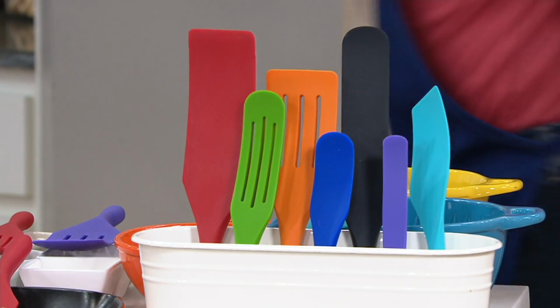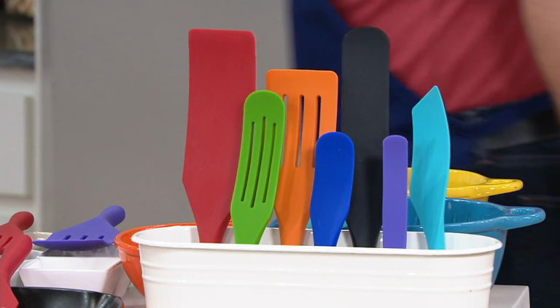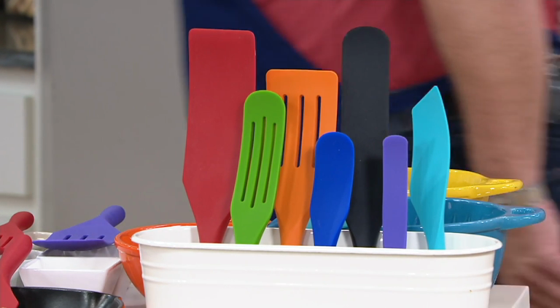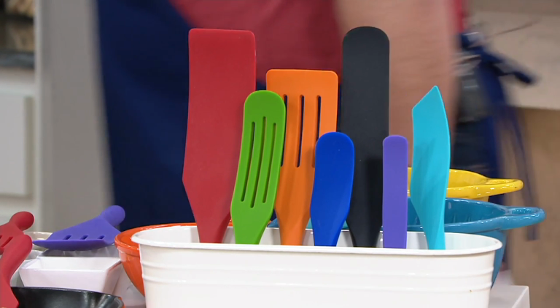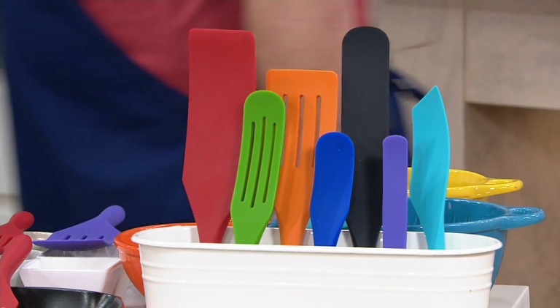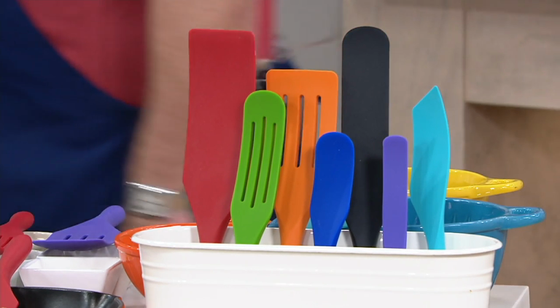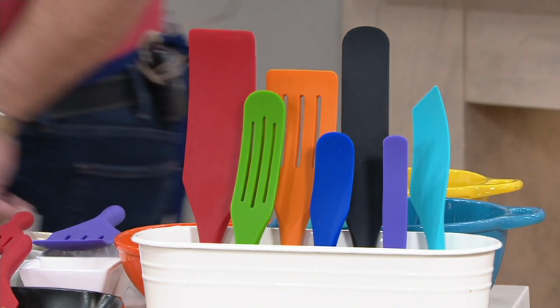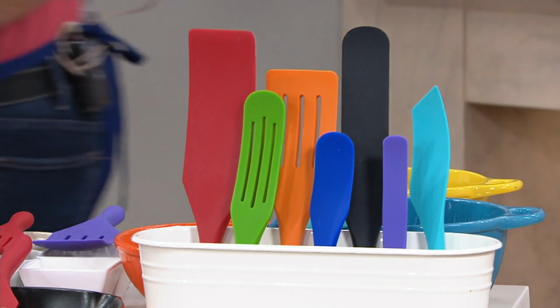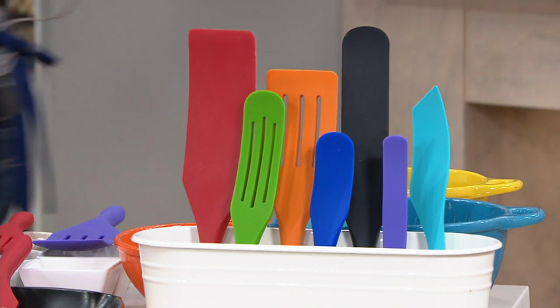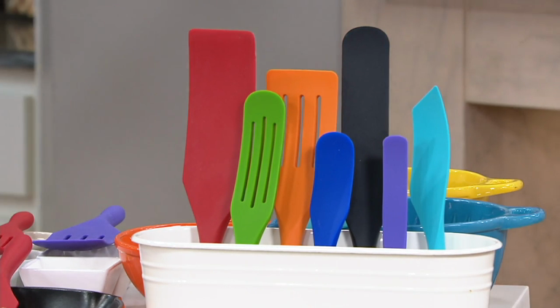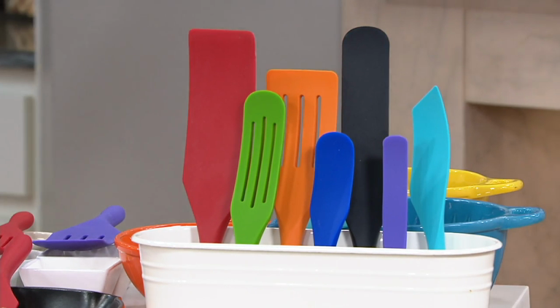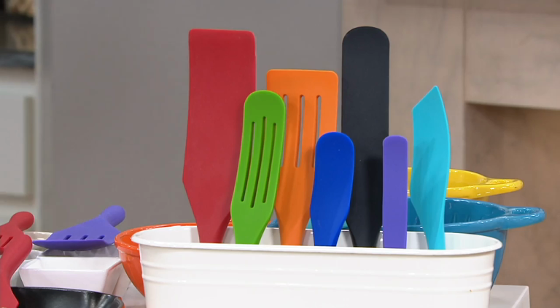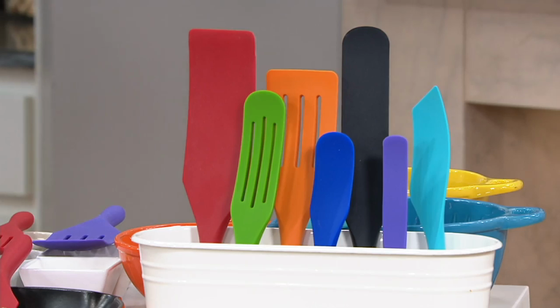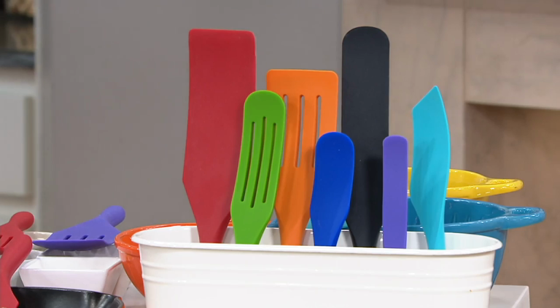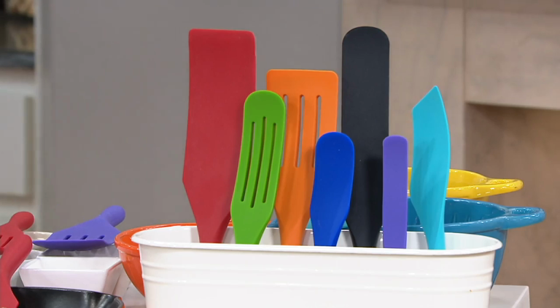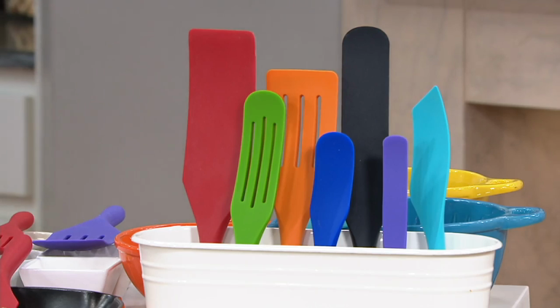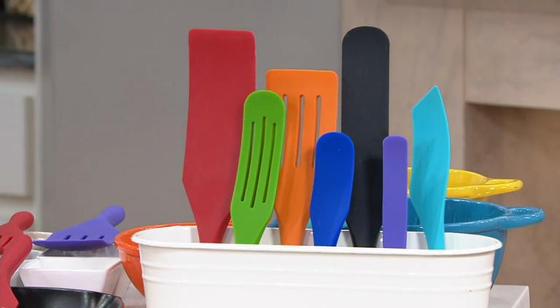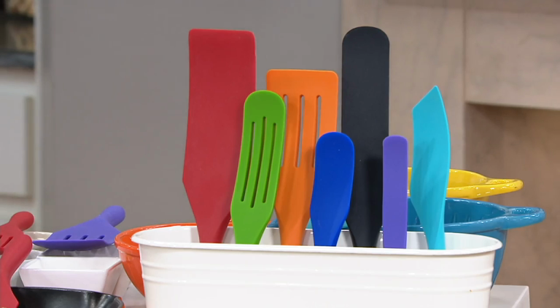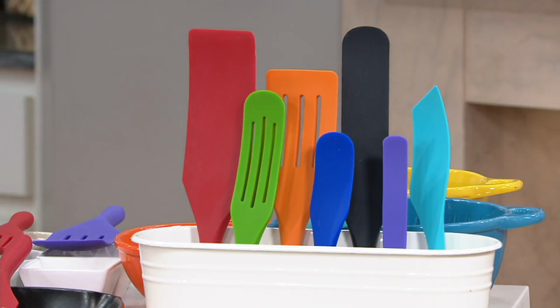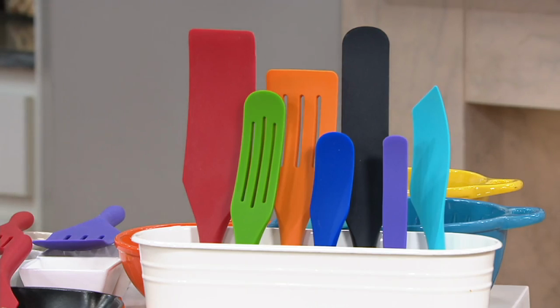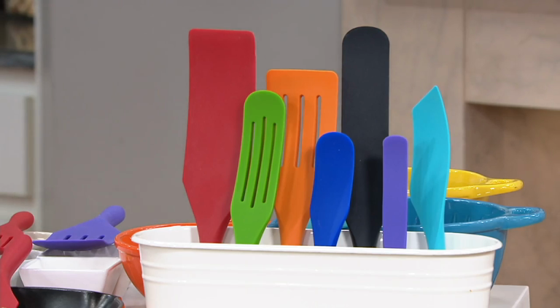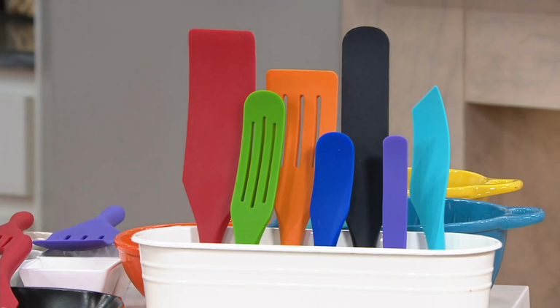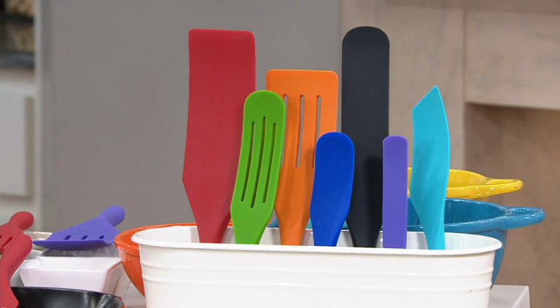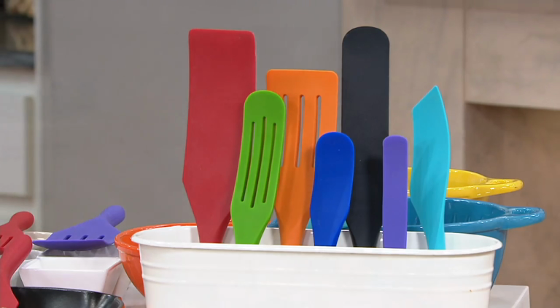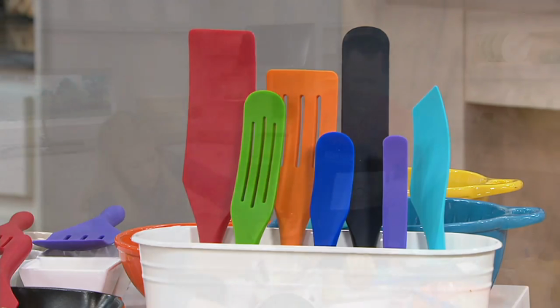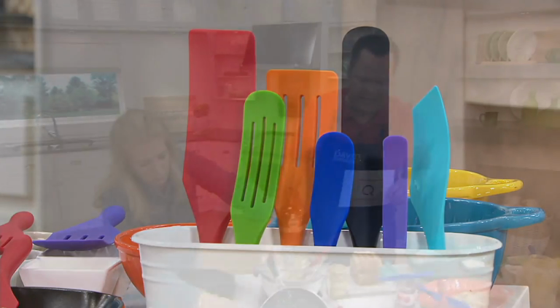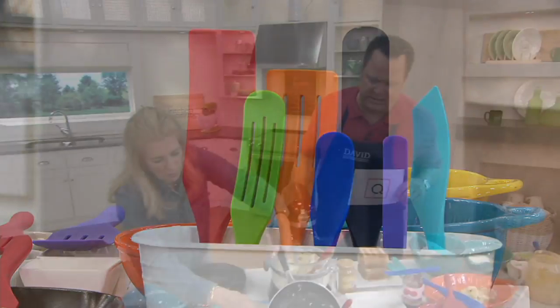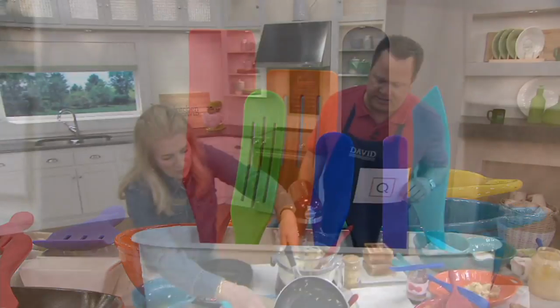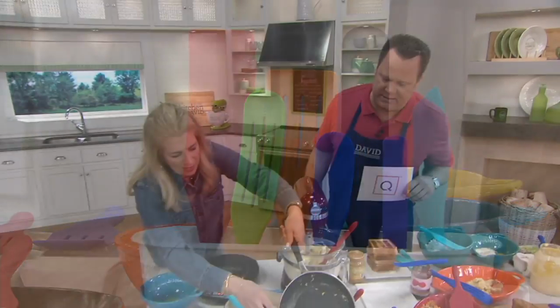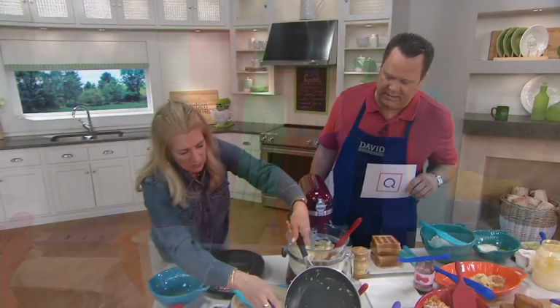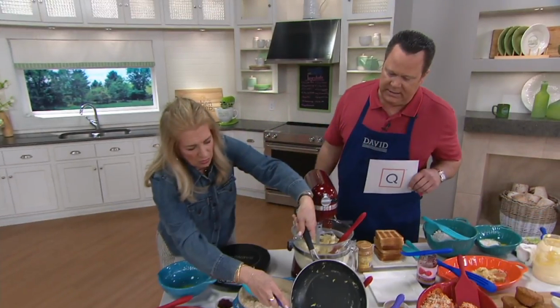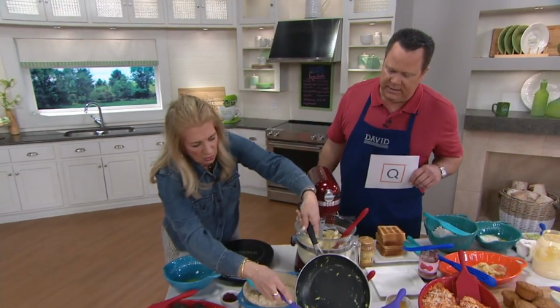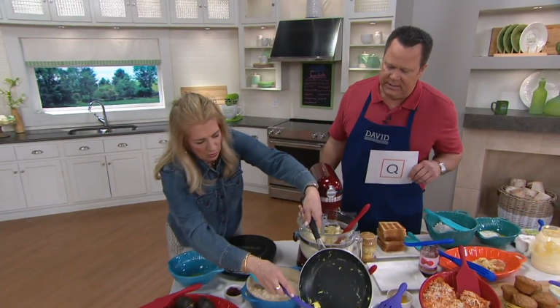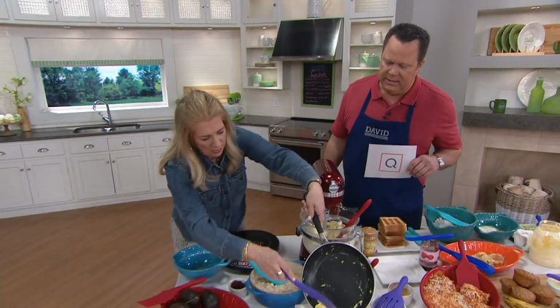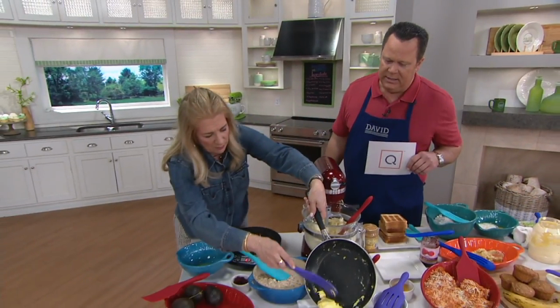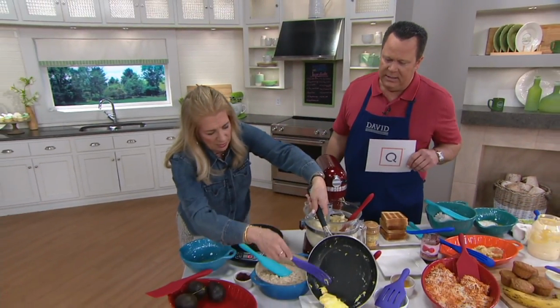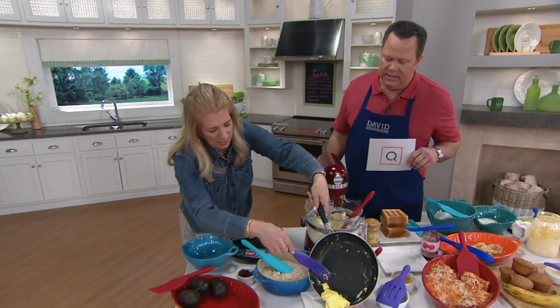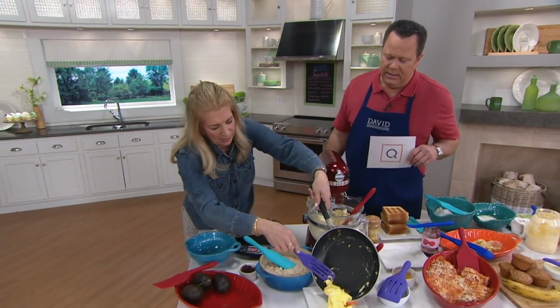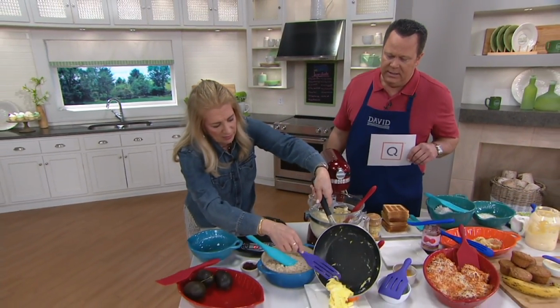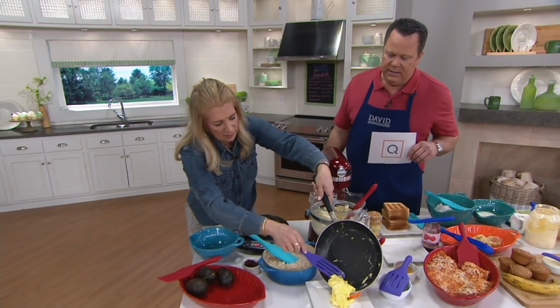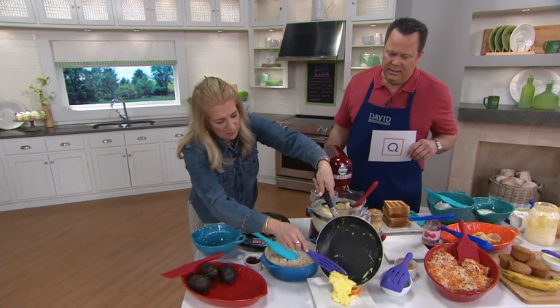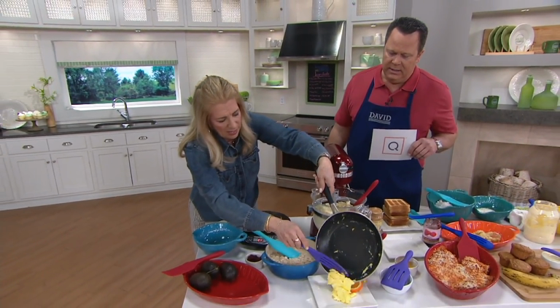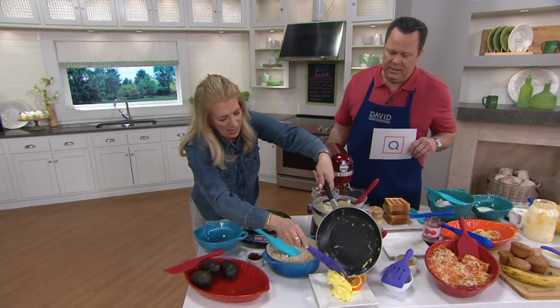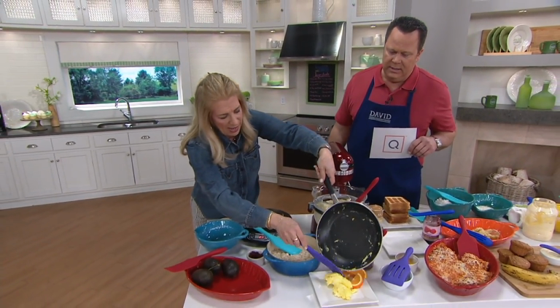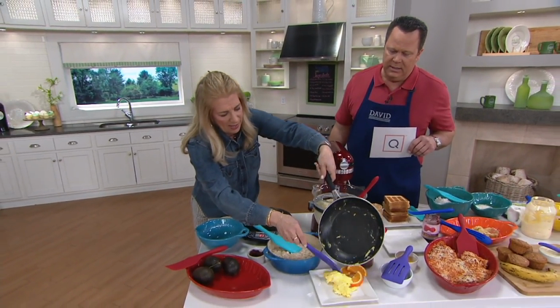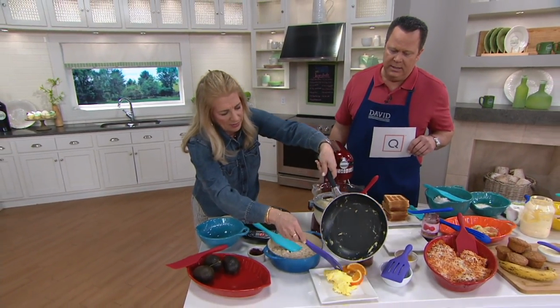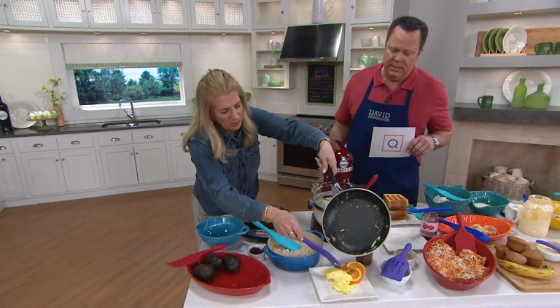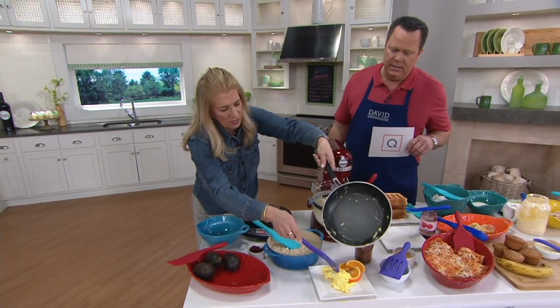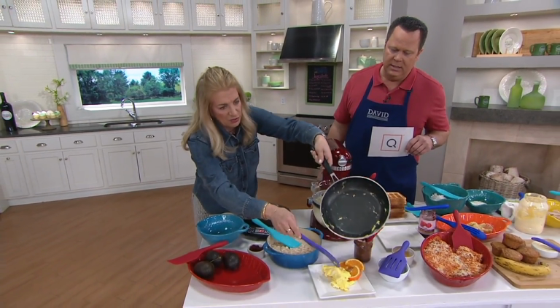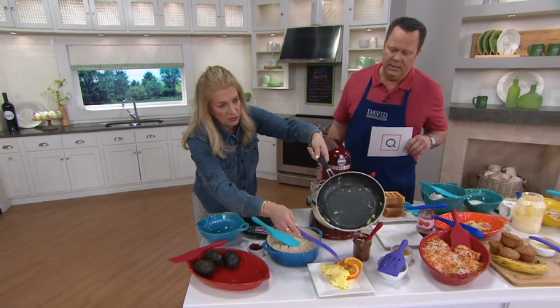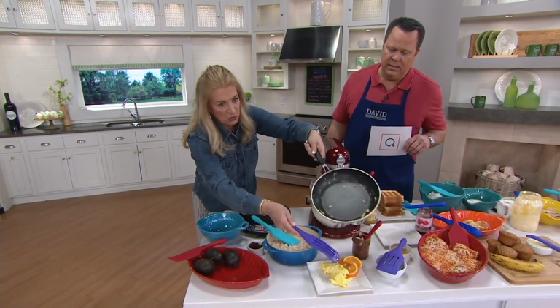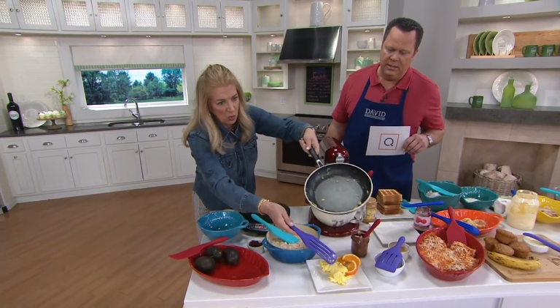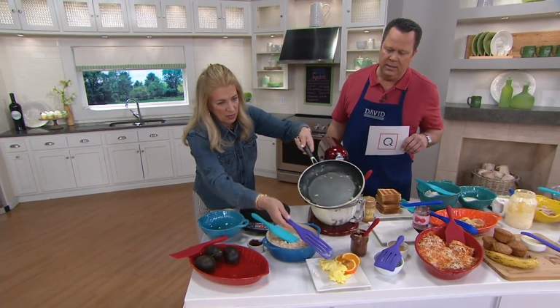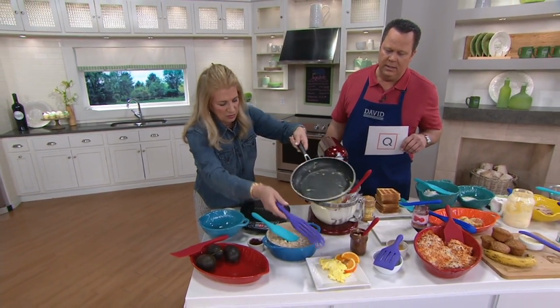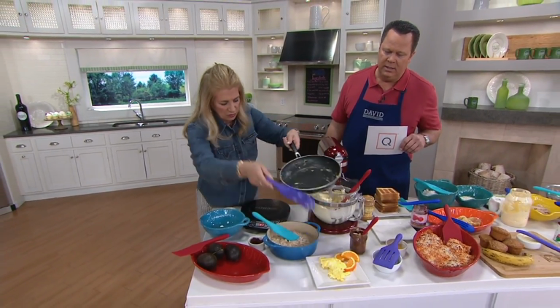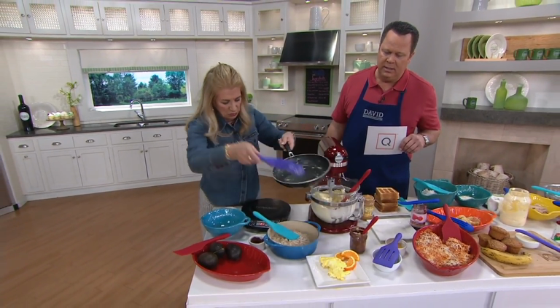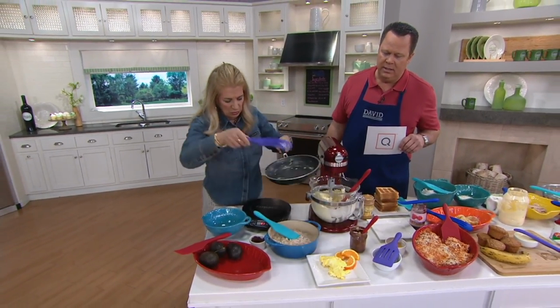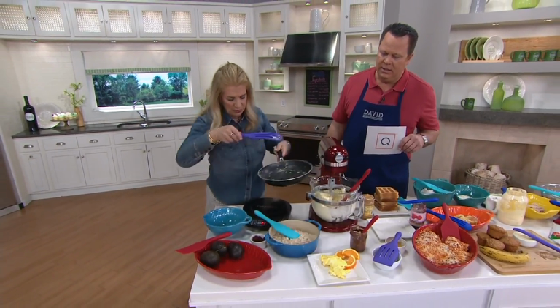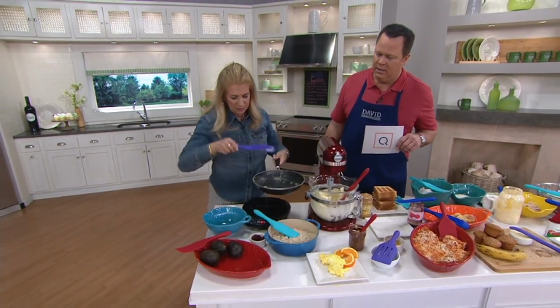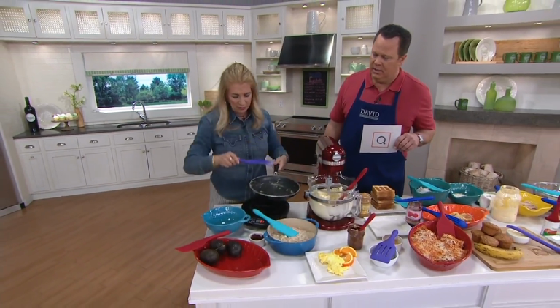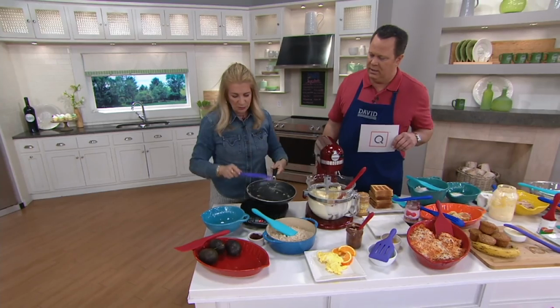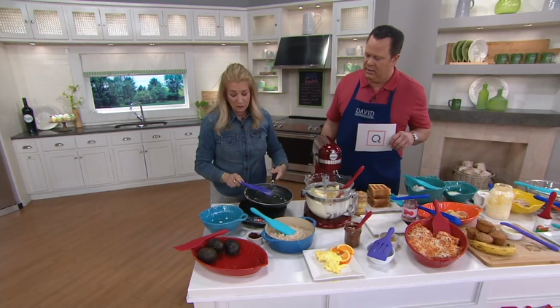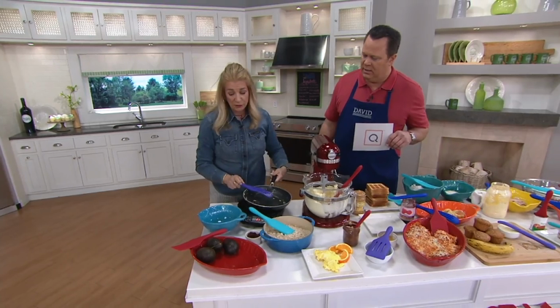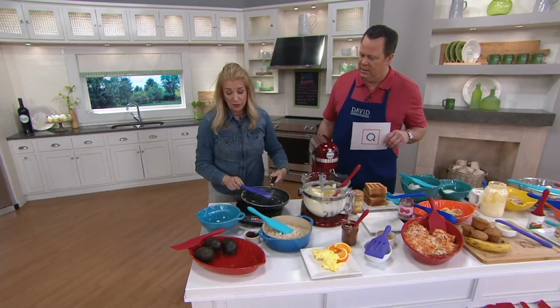Let's come back and see Lucinda turn out perfect scrambled eggs without hurting the pan — just one tool. That's beautiful.